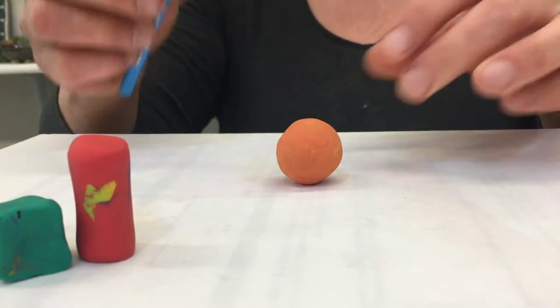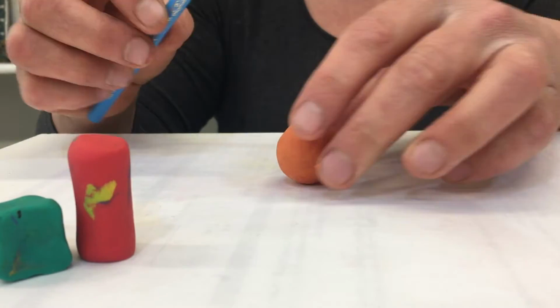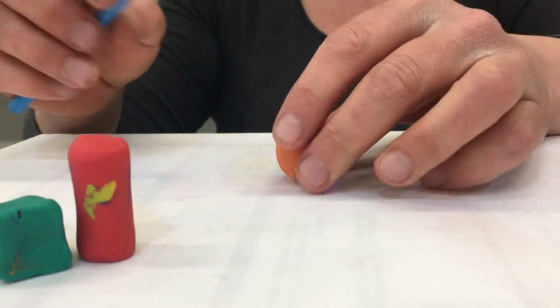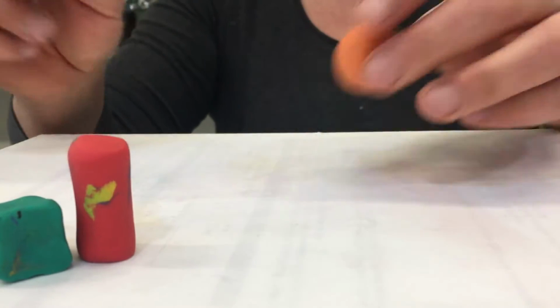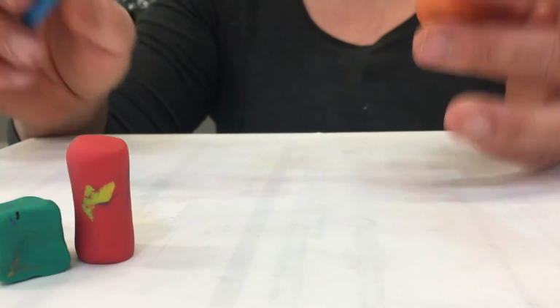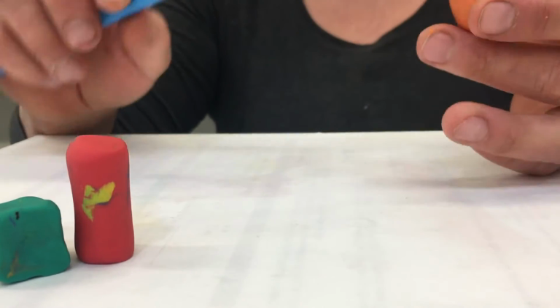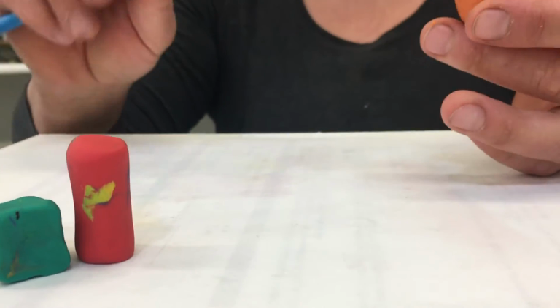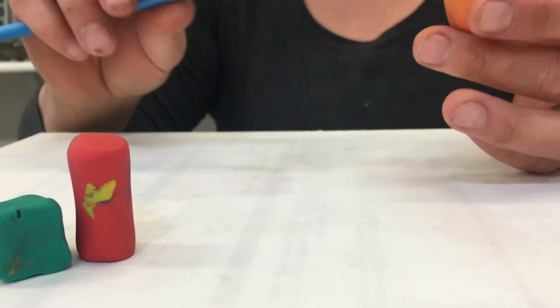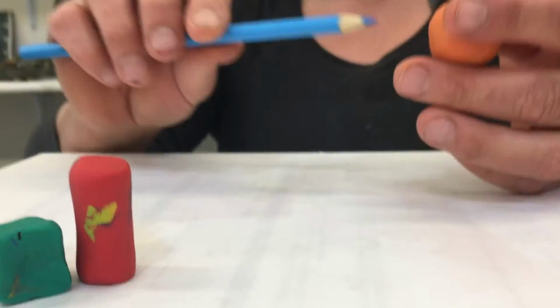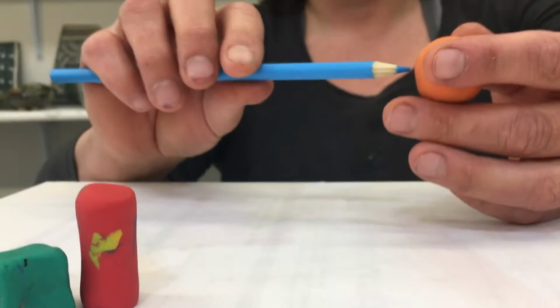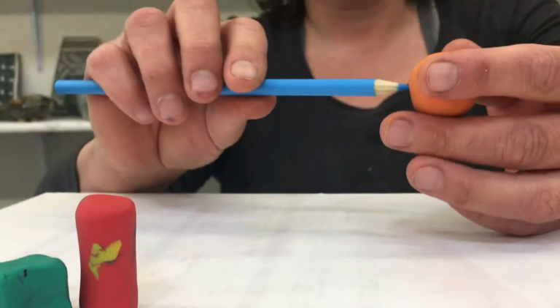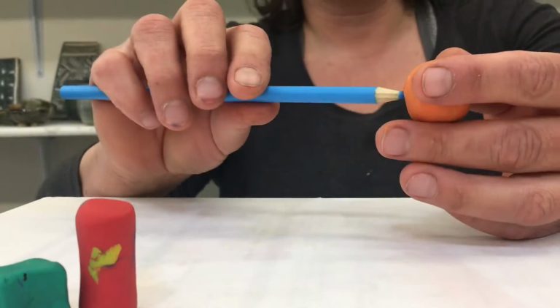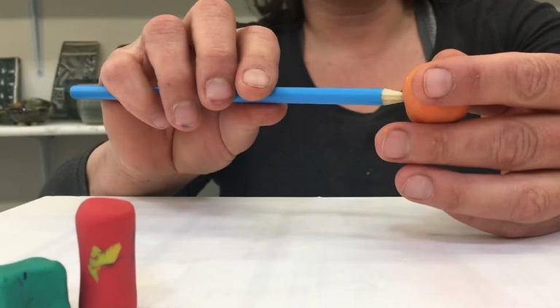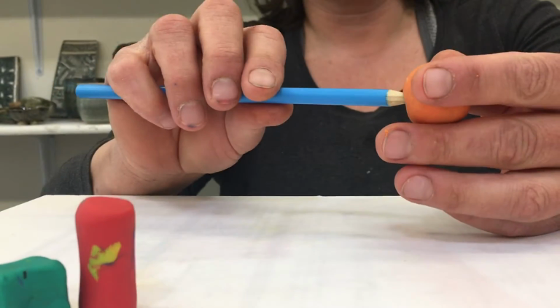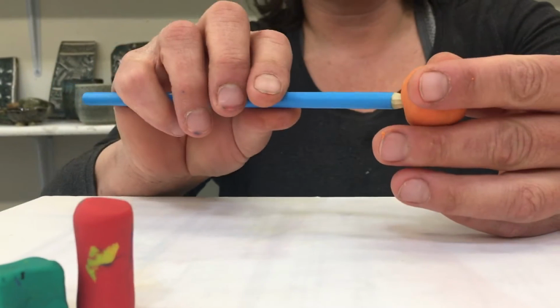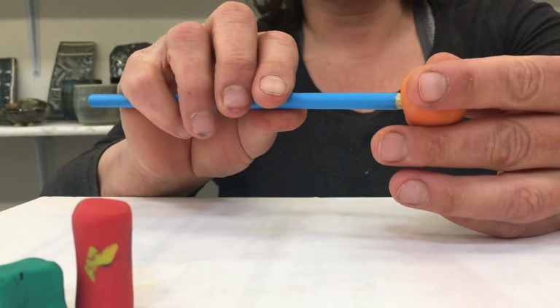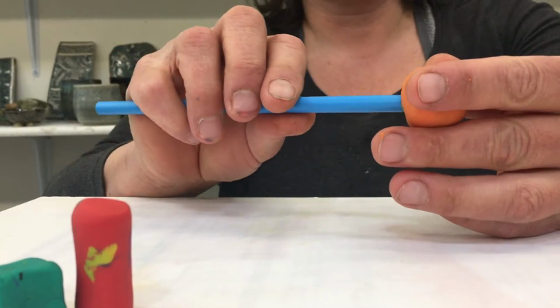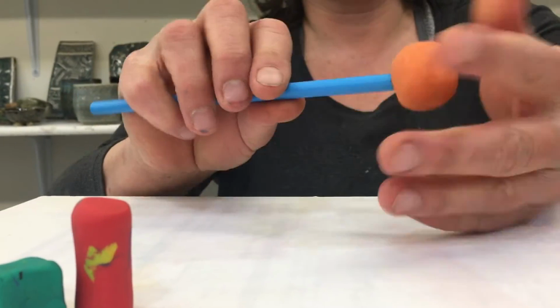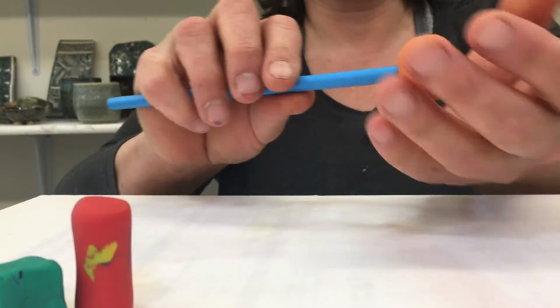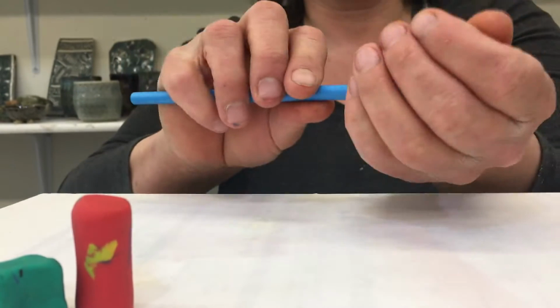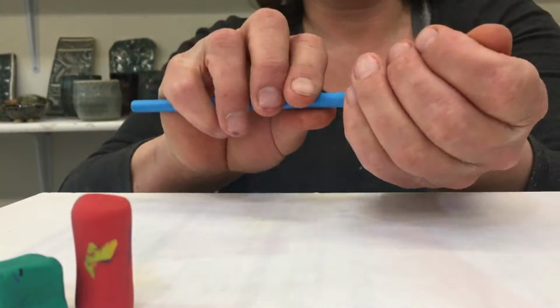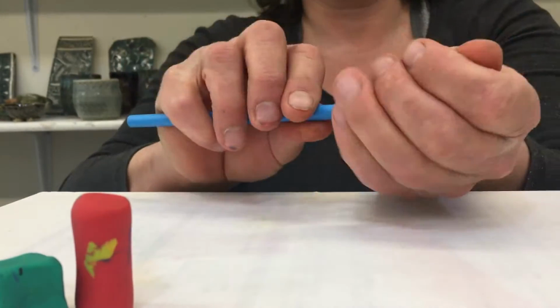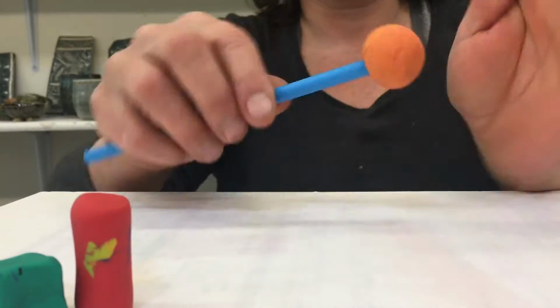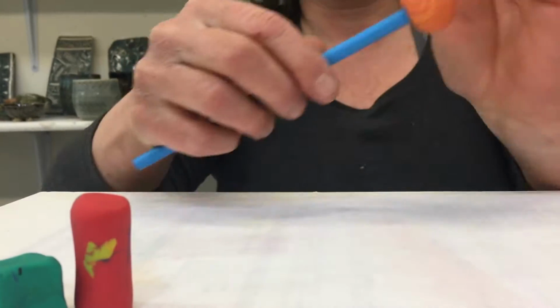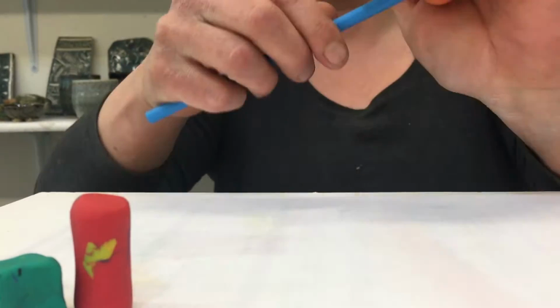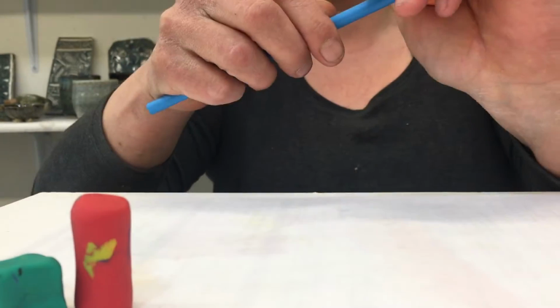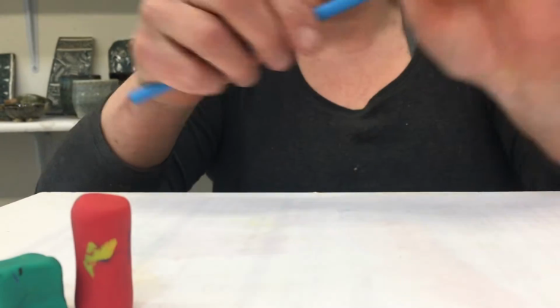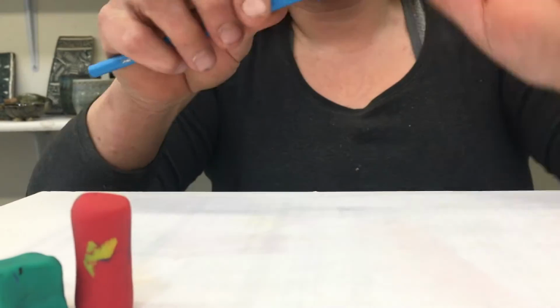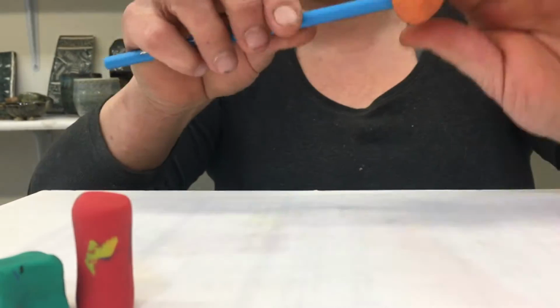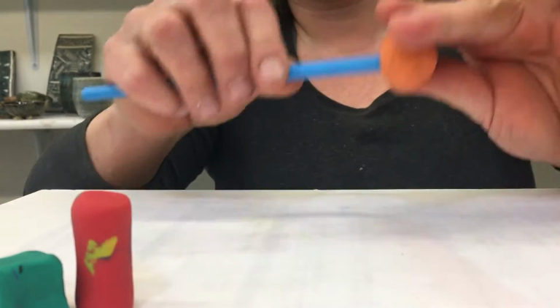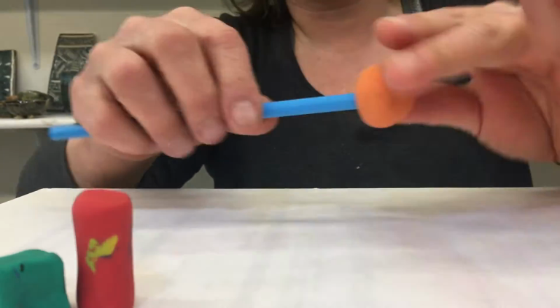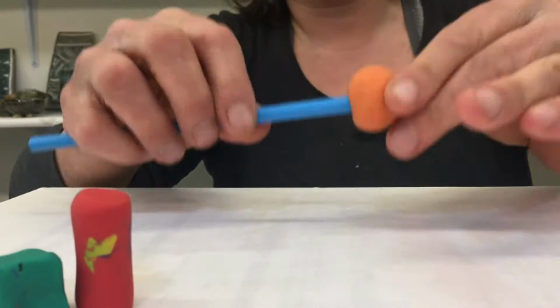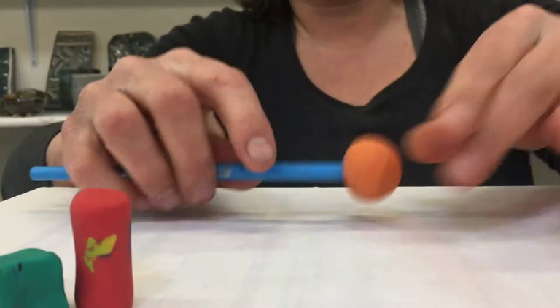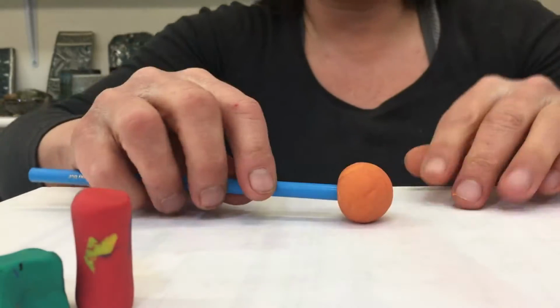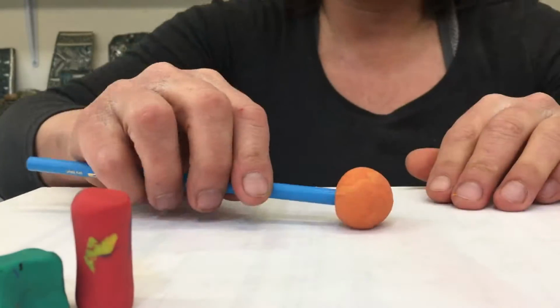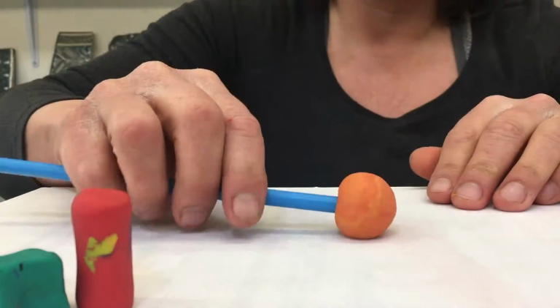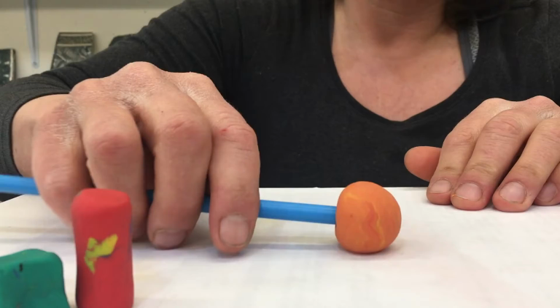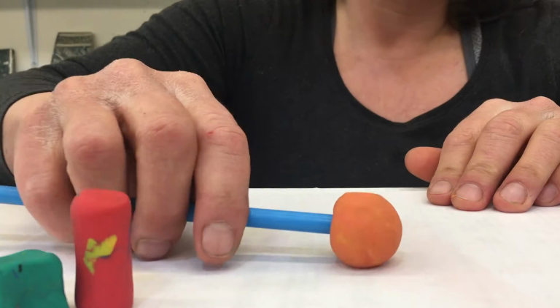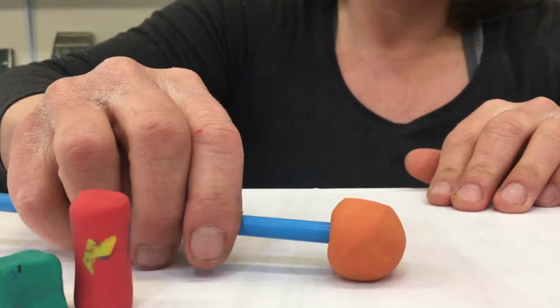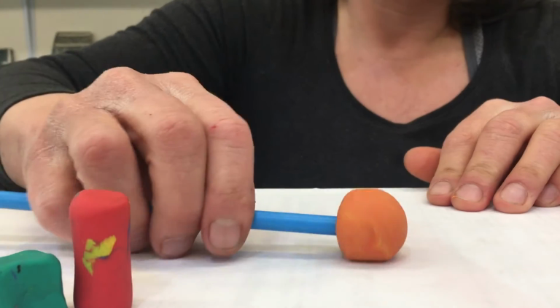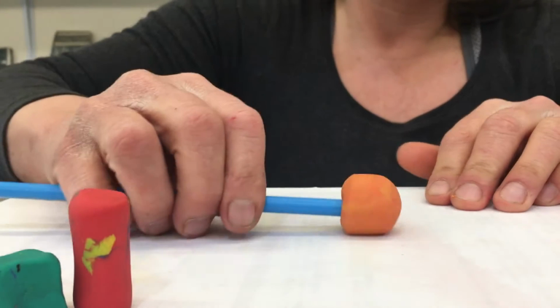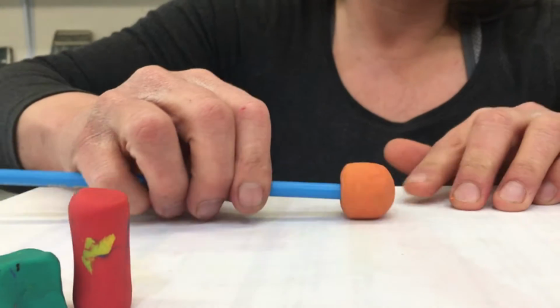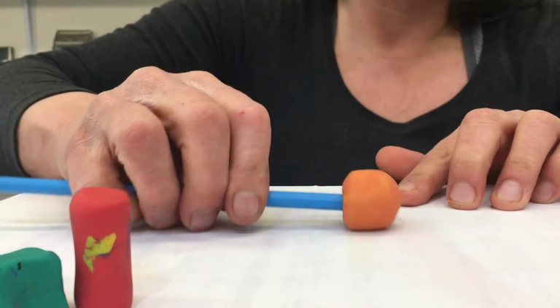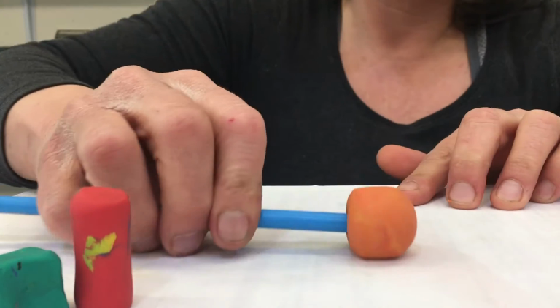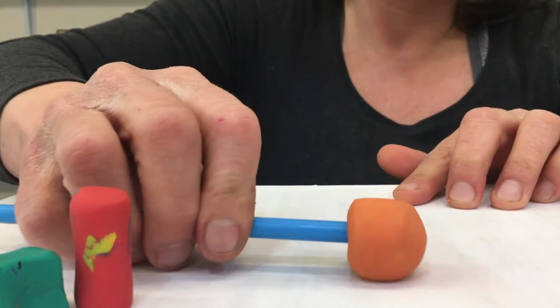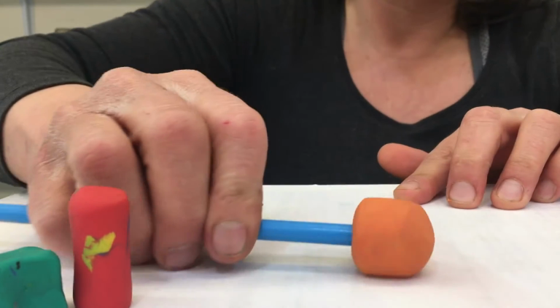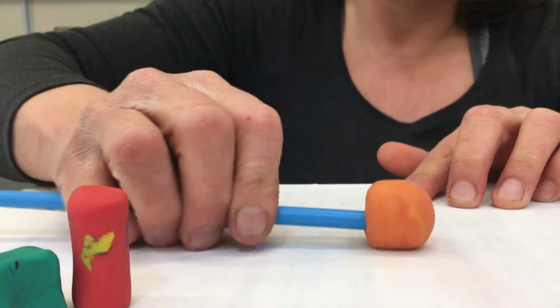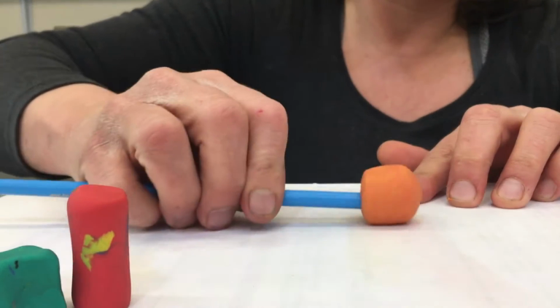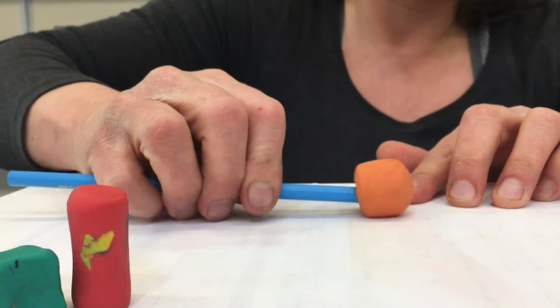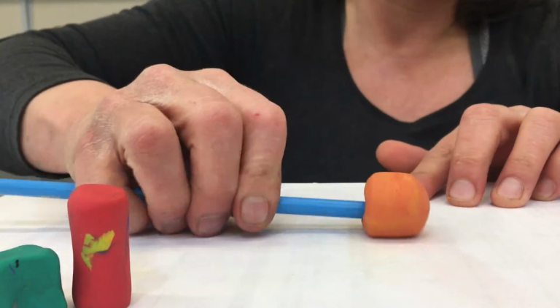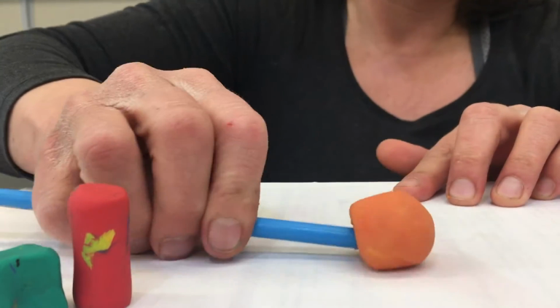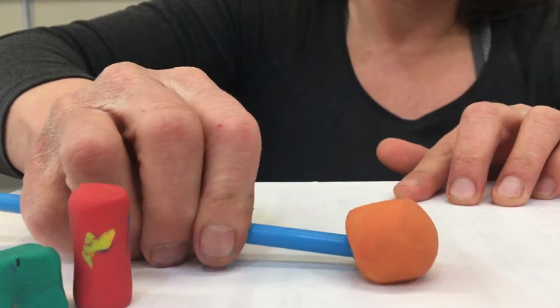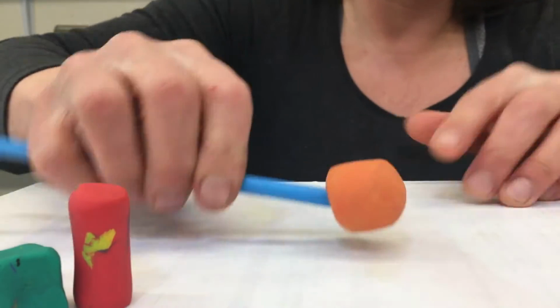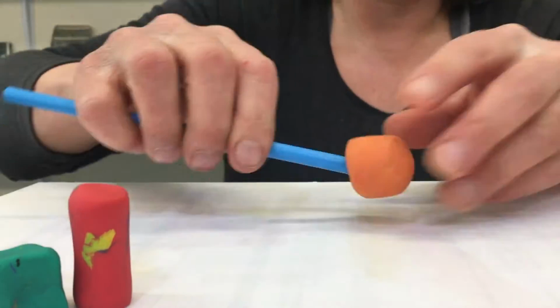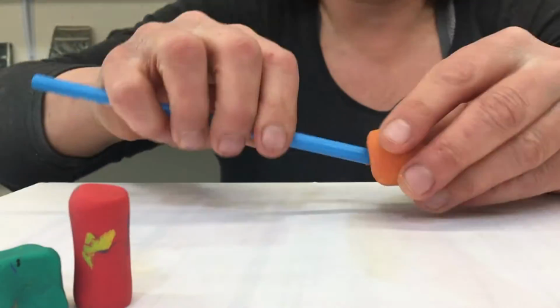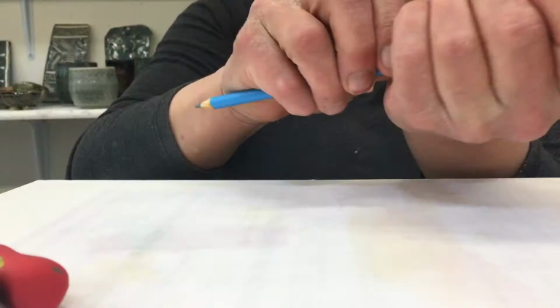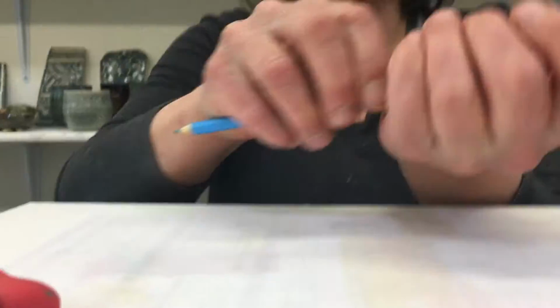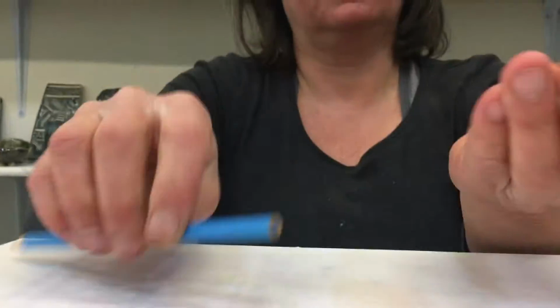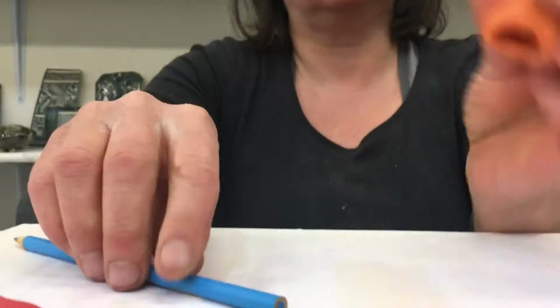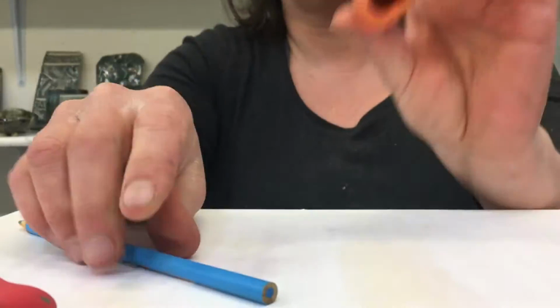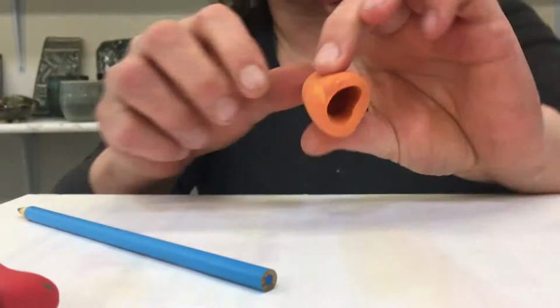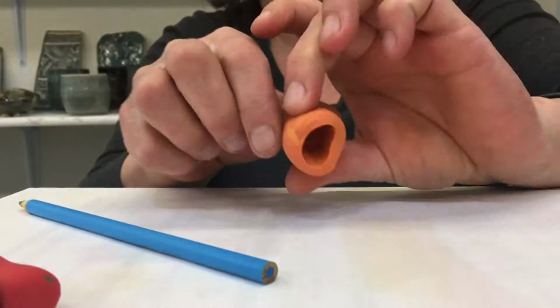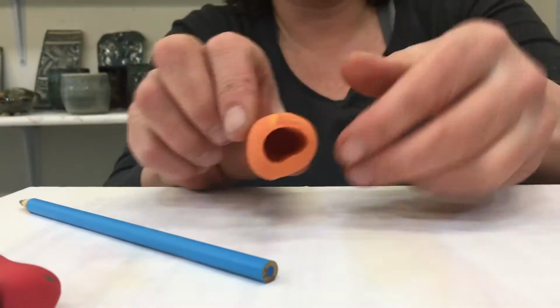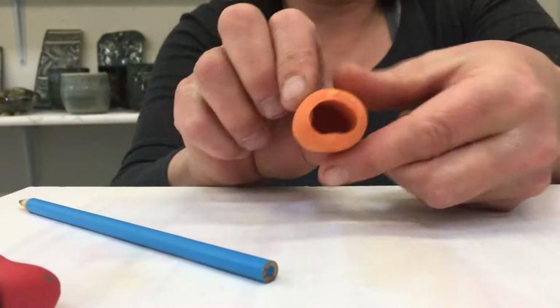If you wish to make your claylion's body hollow, you can use your pencil as a tool like this.